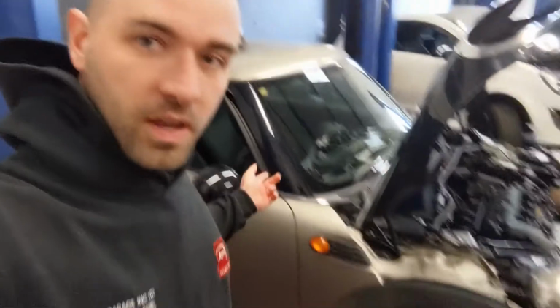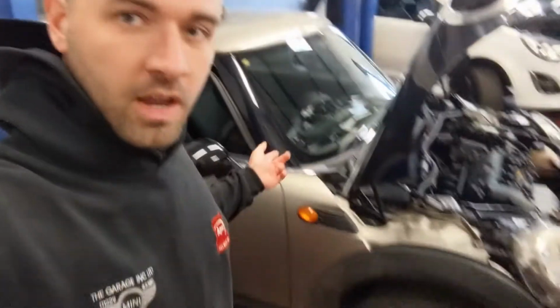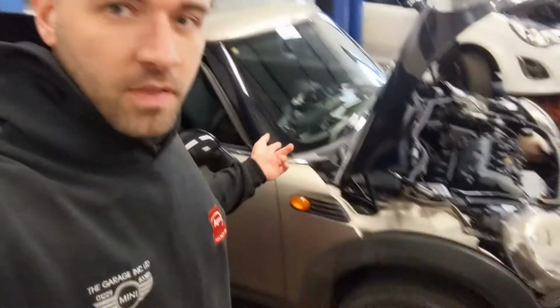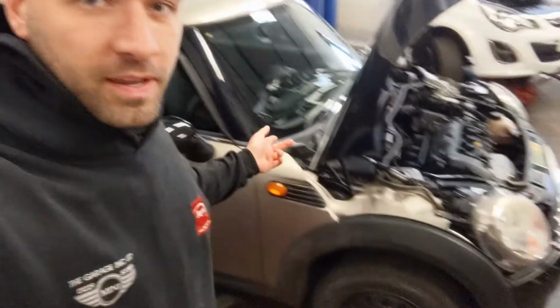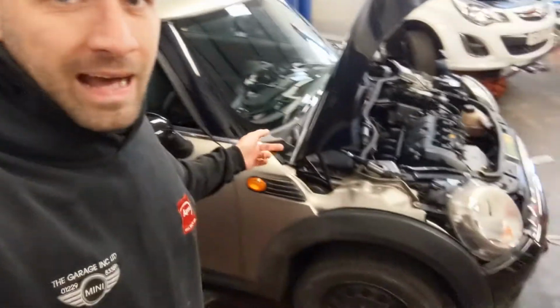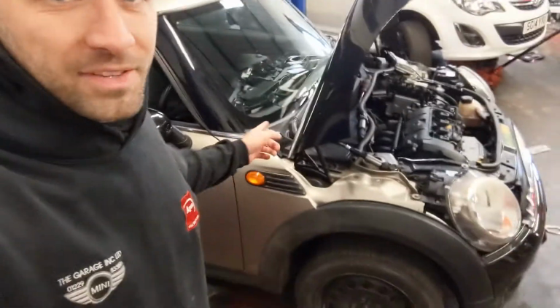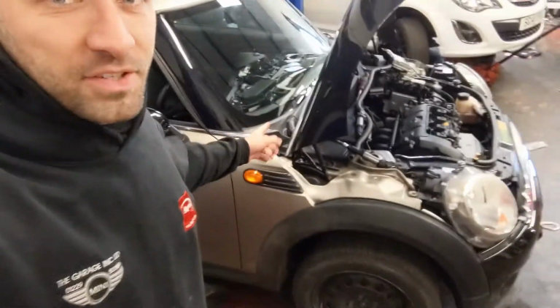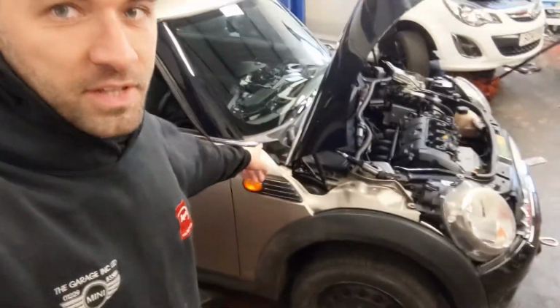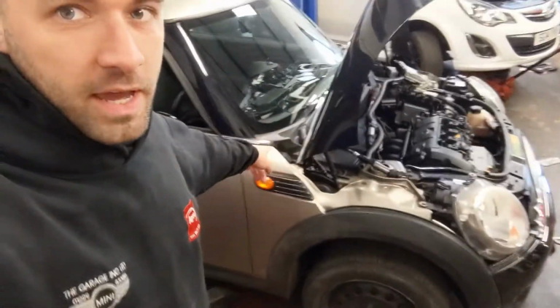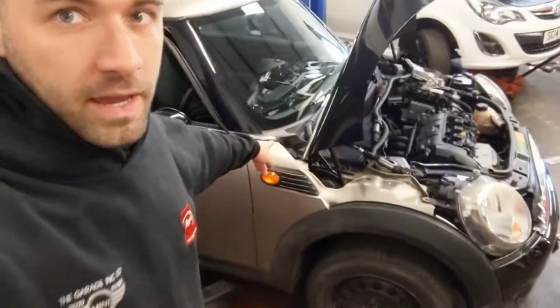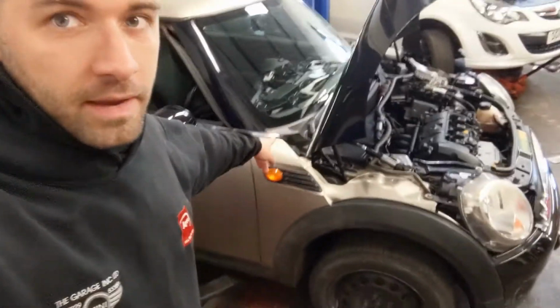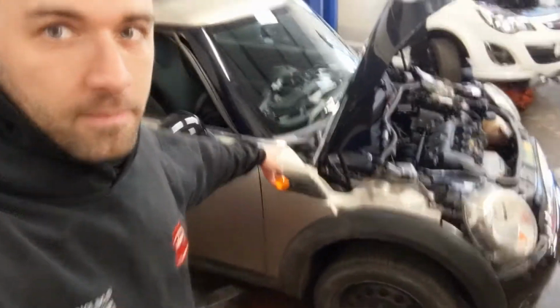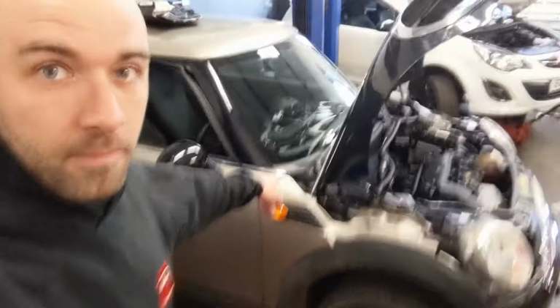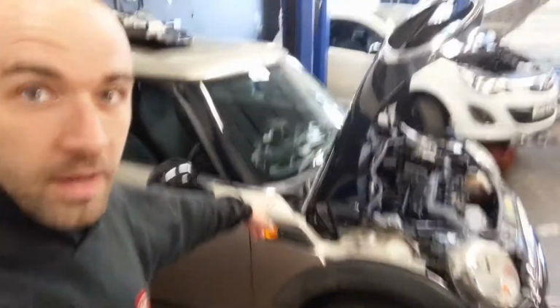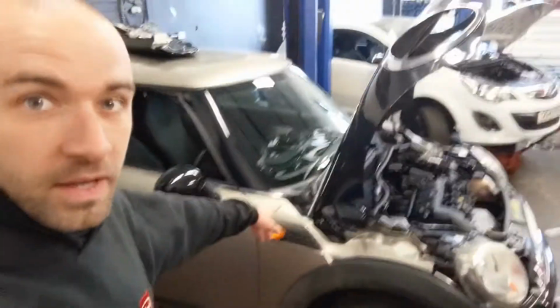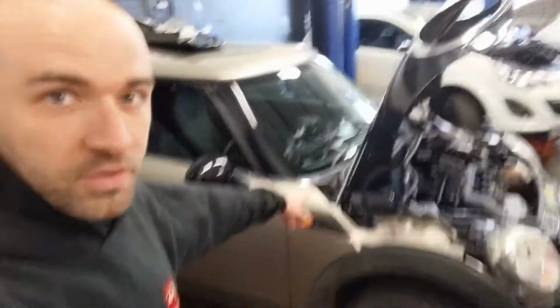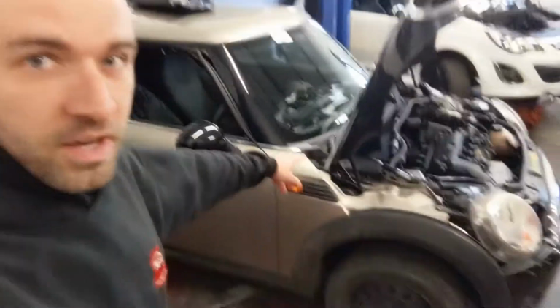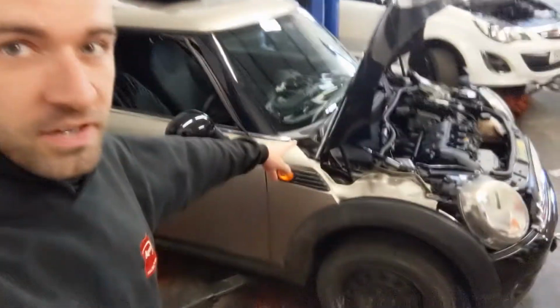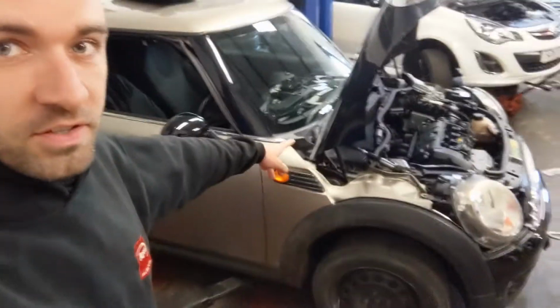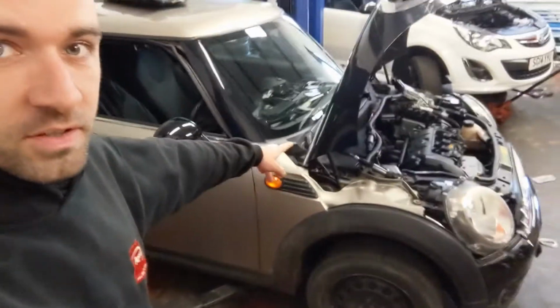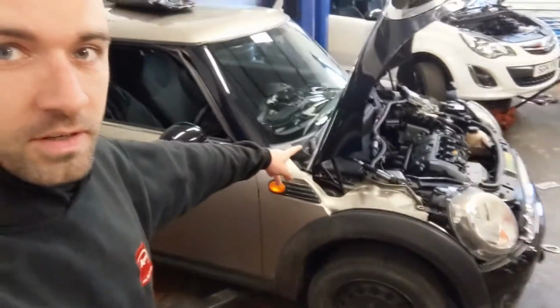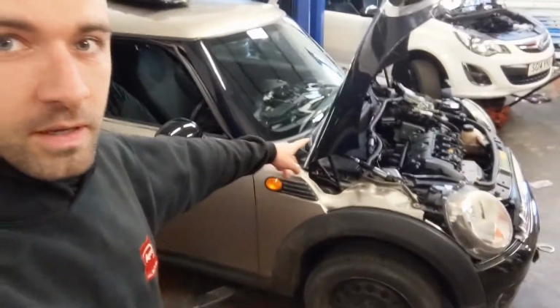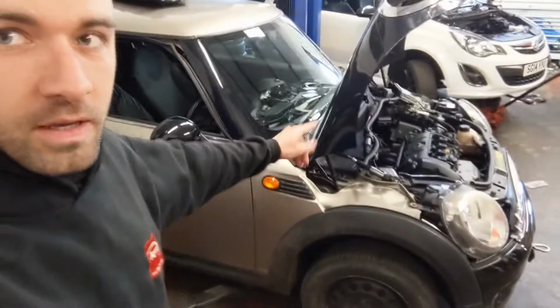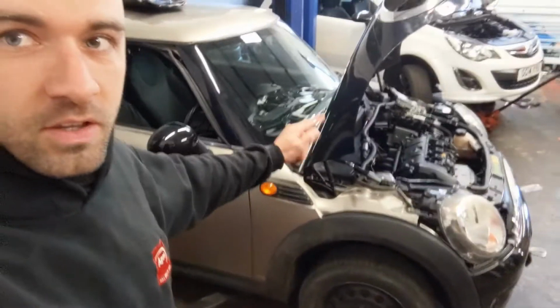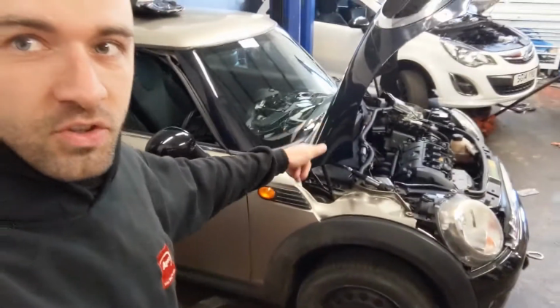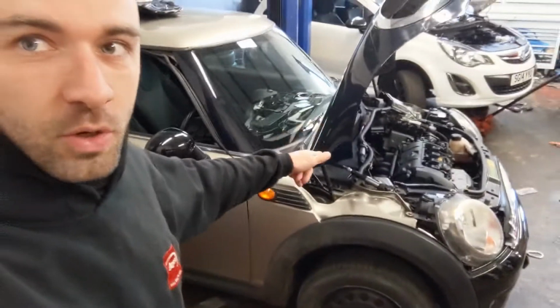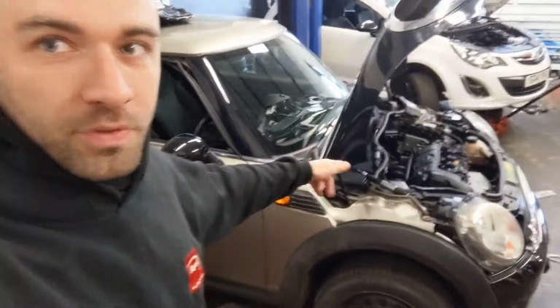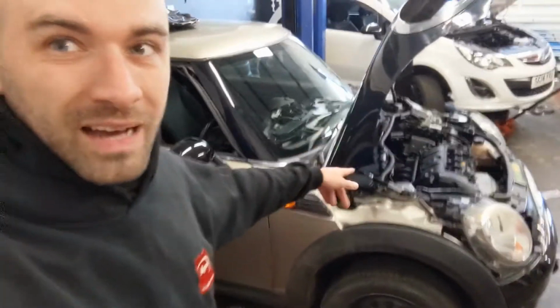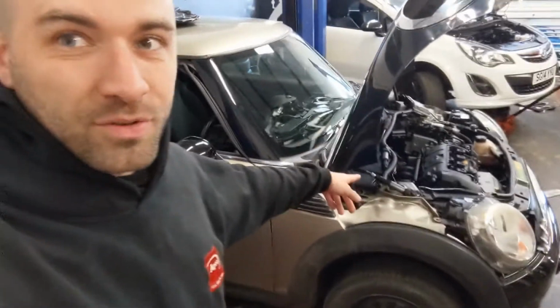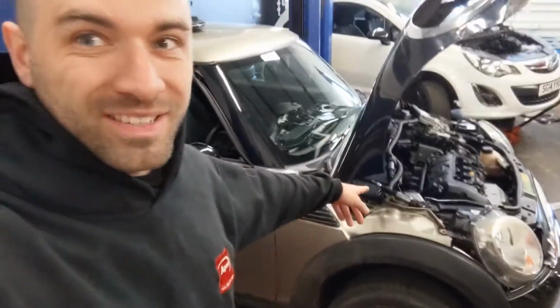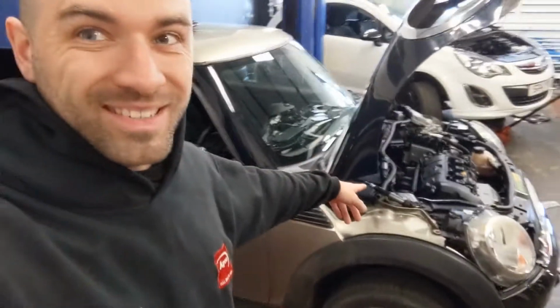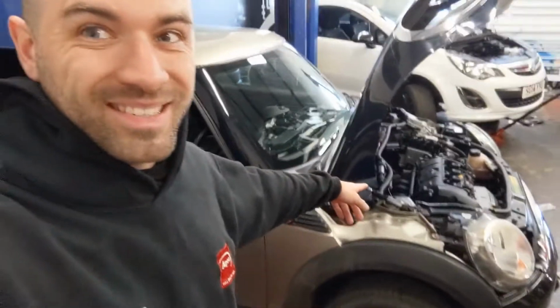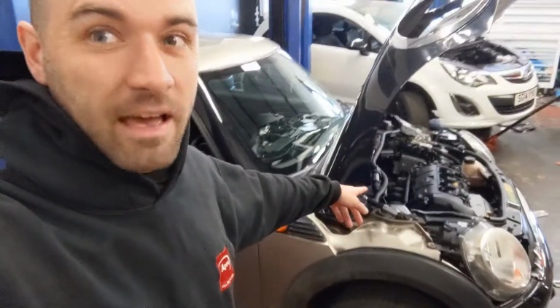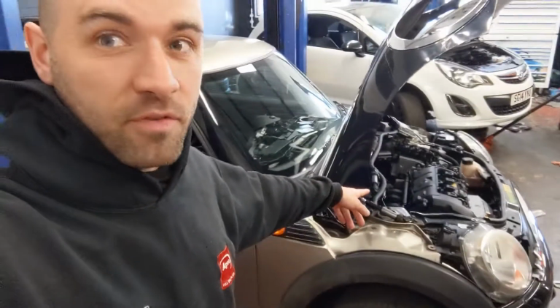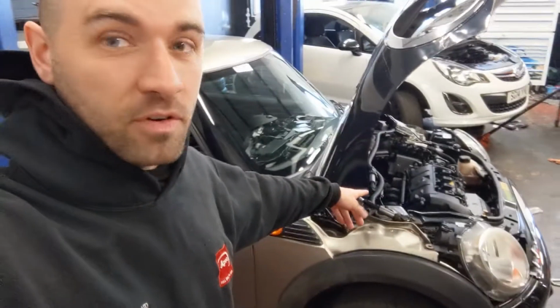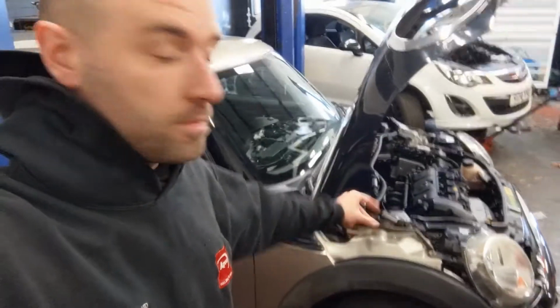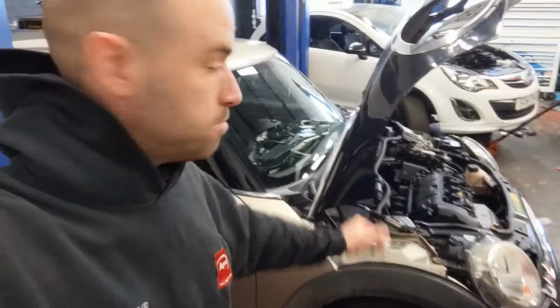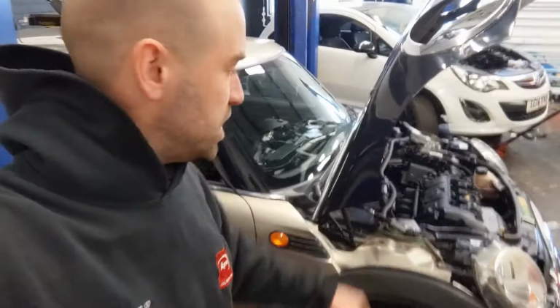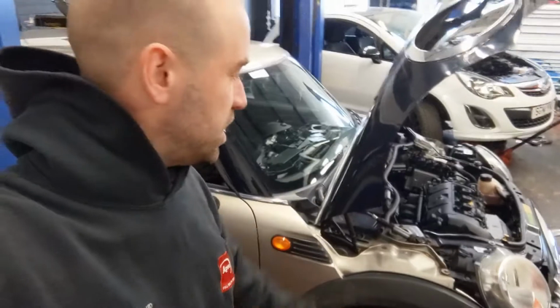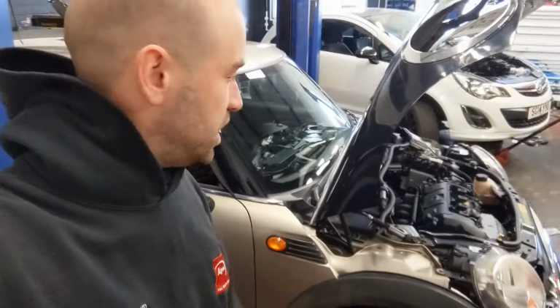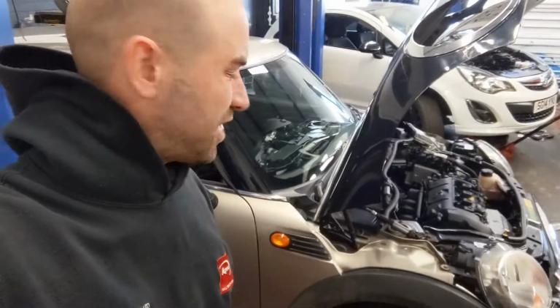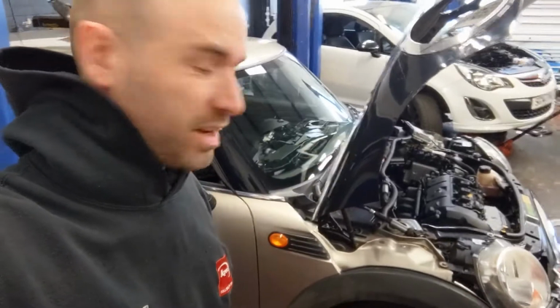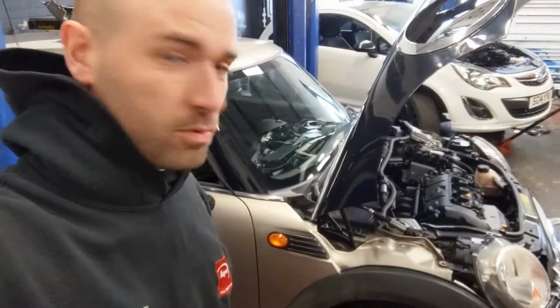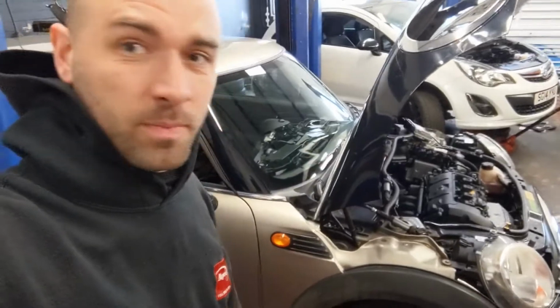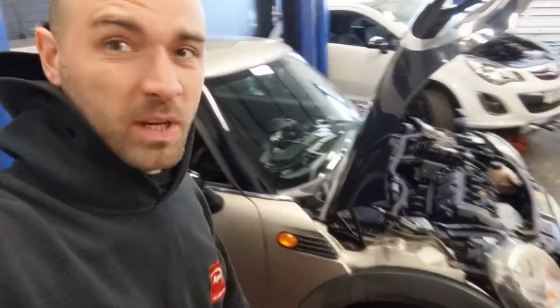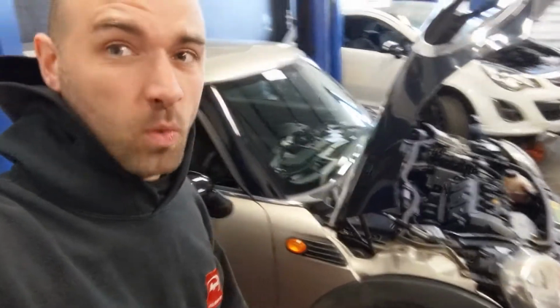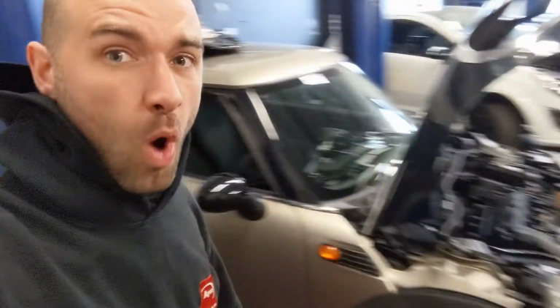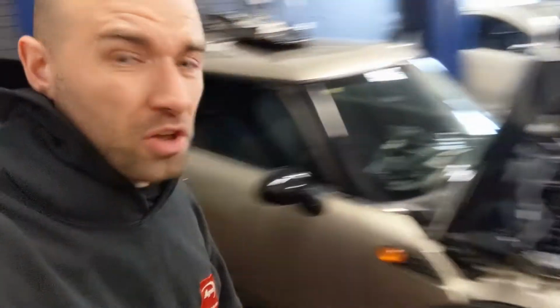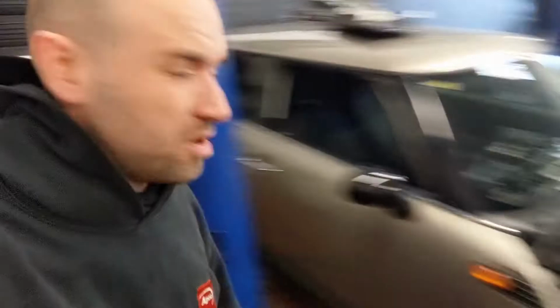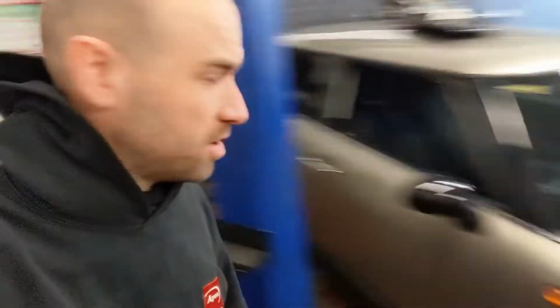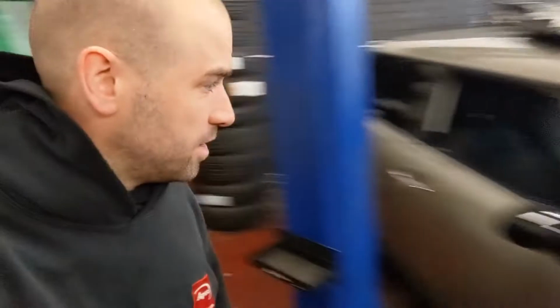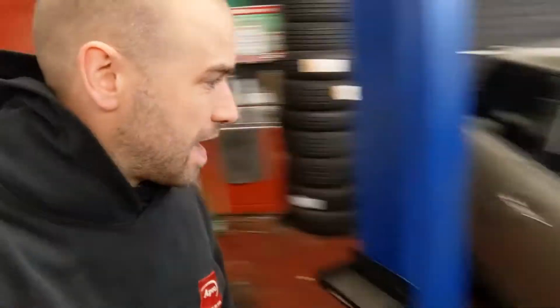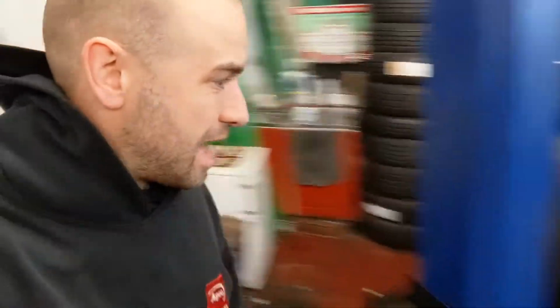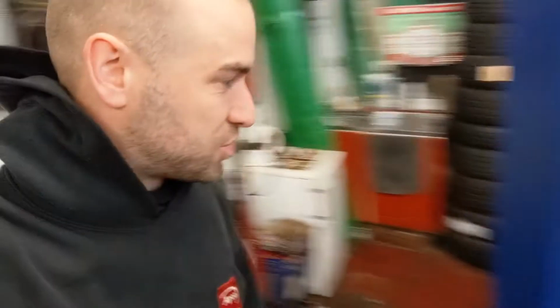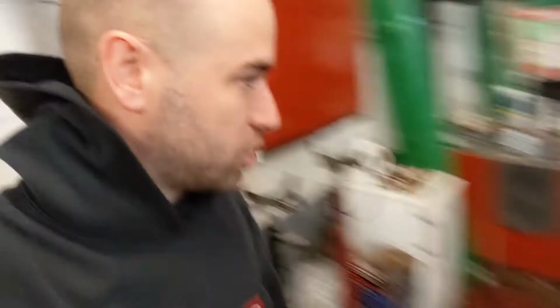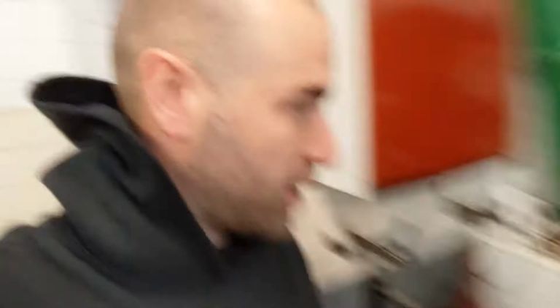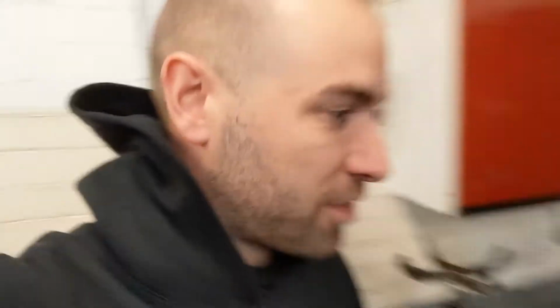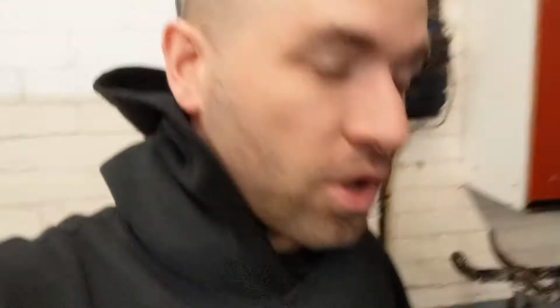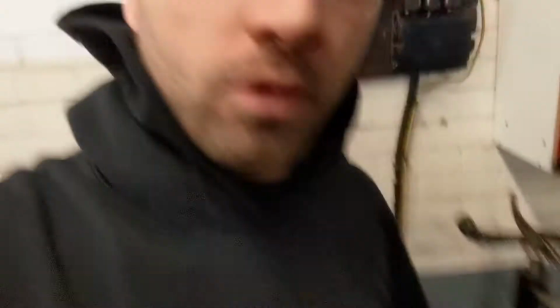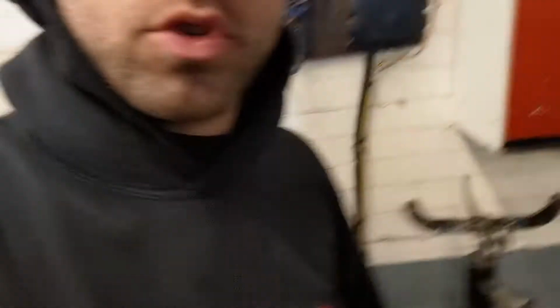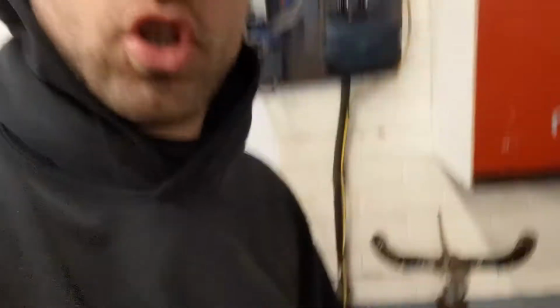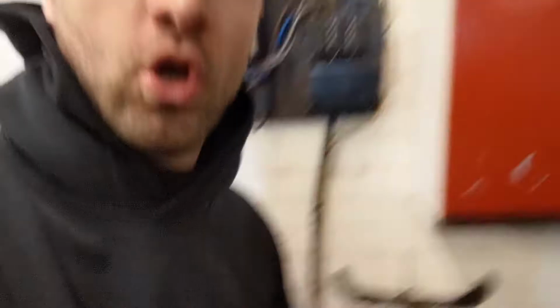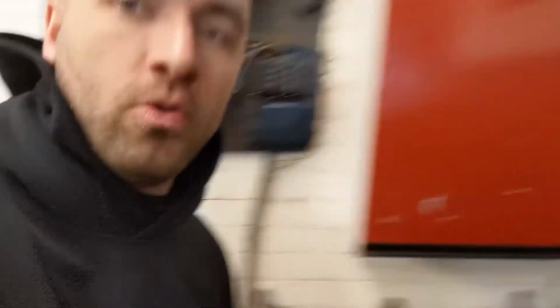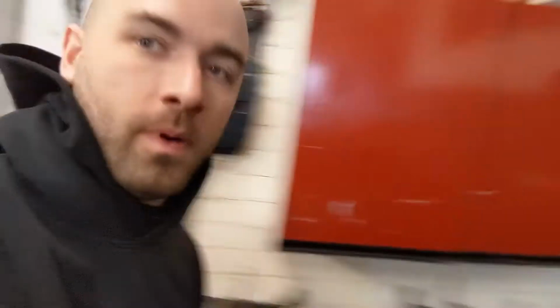The car today is this 2007 Mini — I think it was a Mini 1 actually, I thought it was a Cooper.